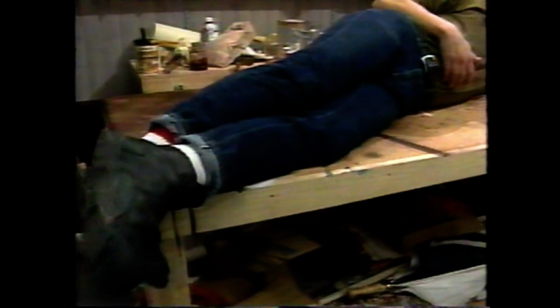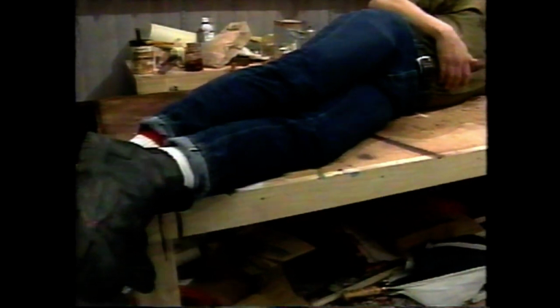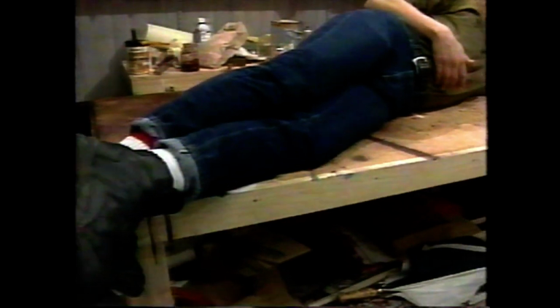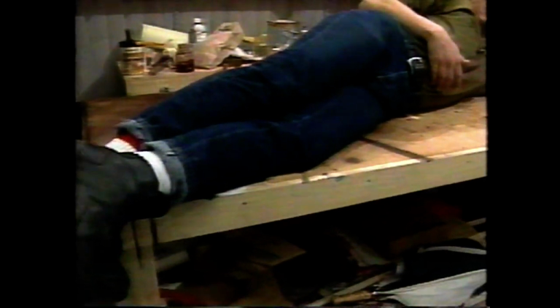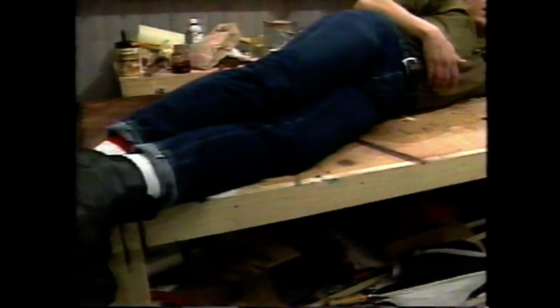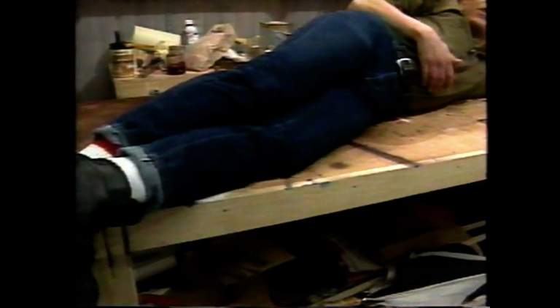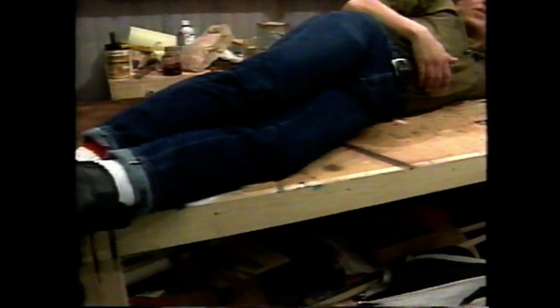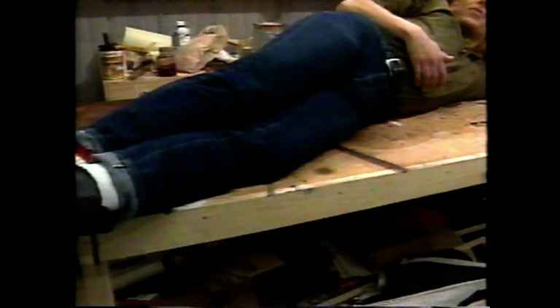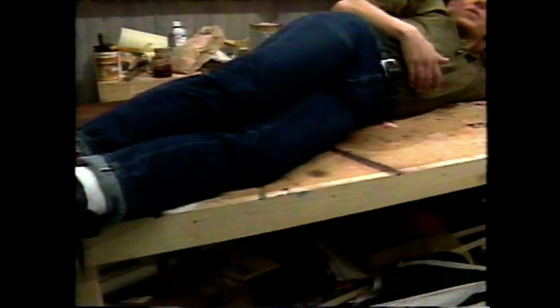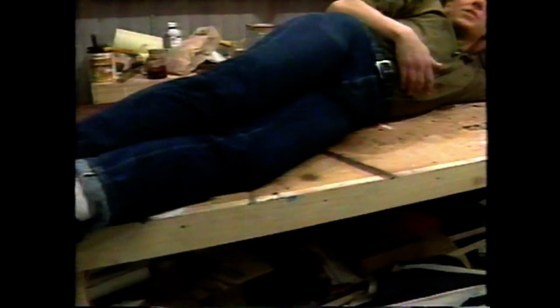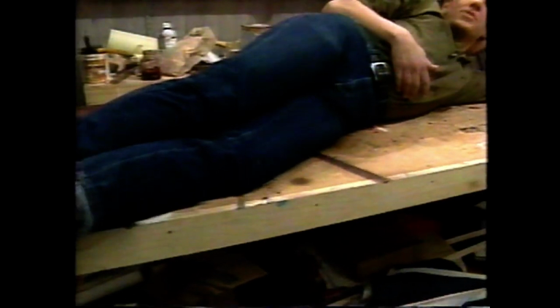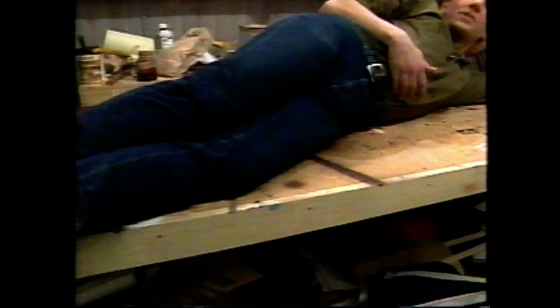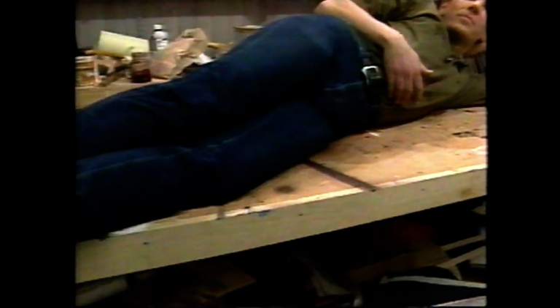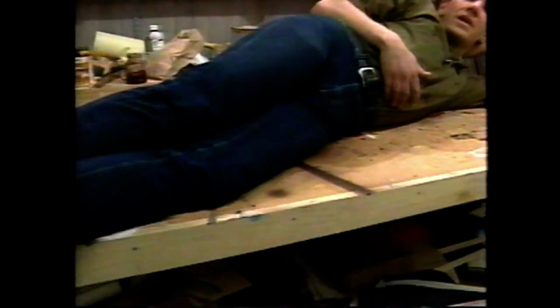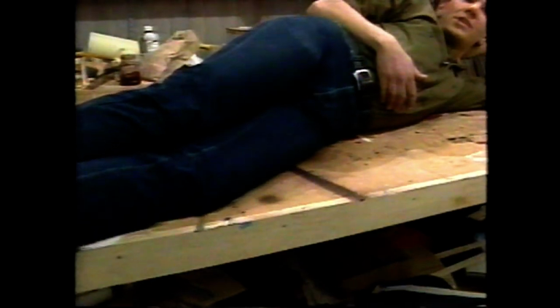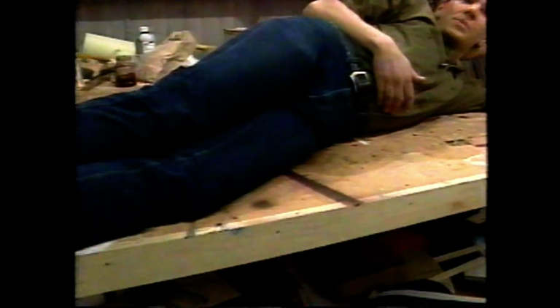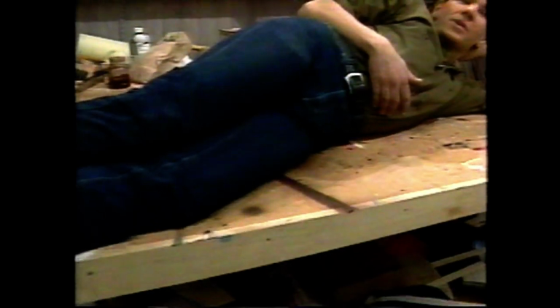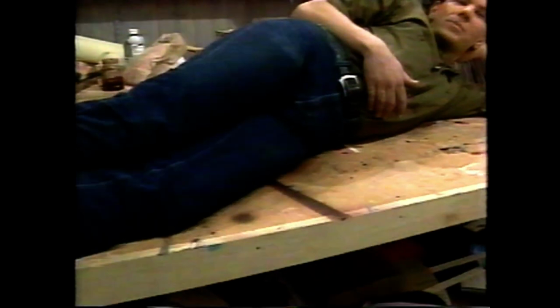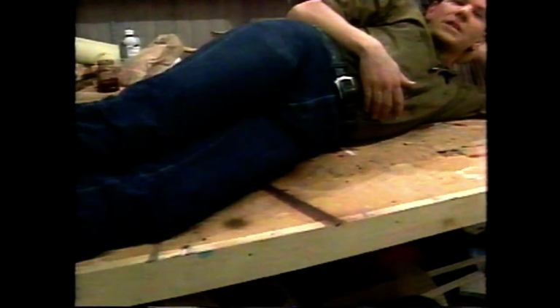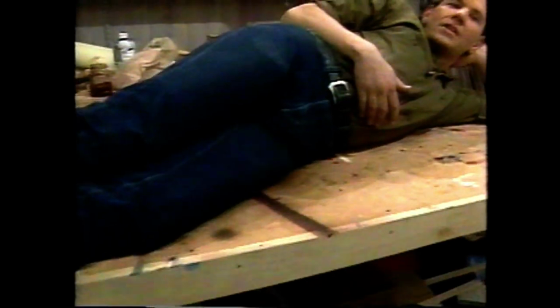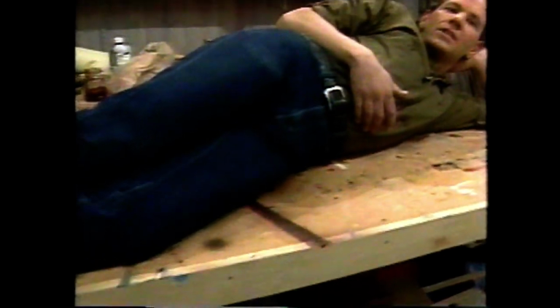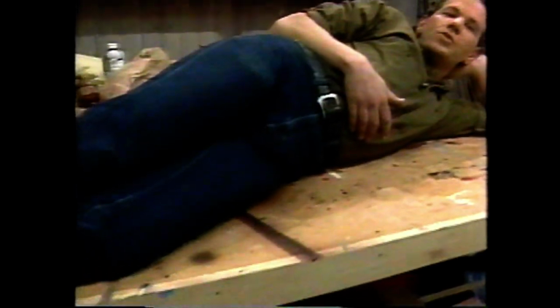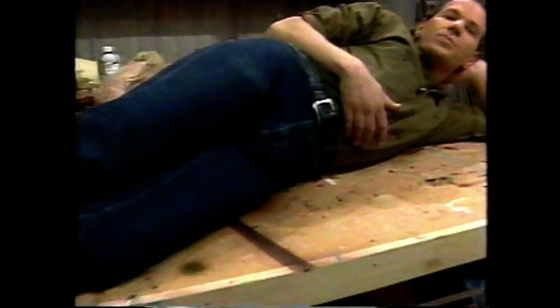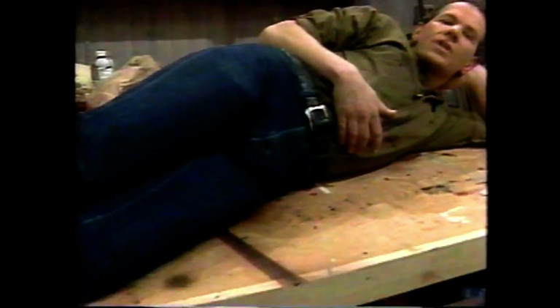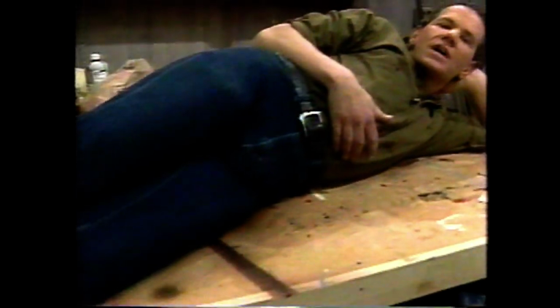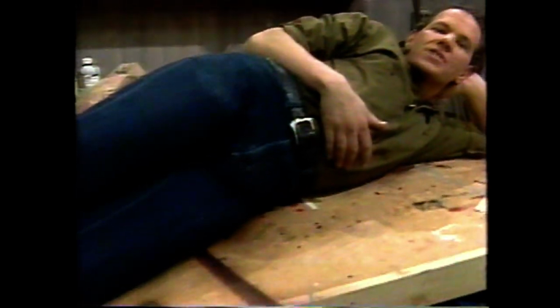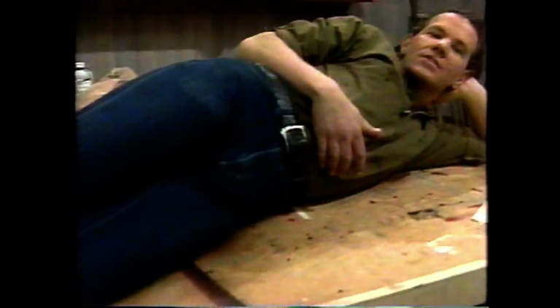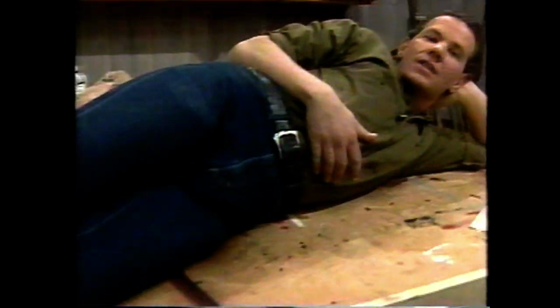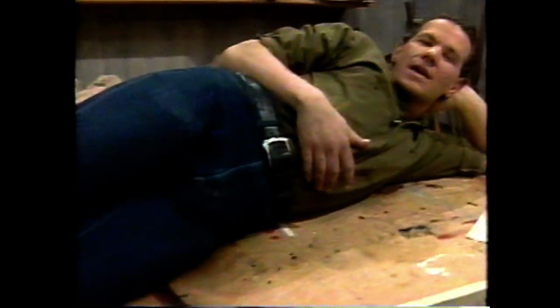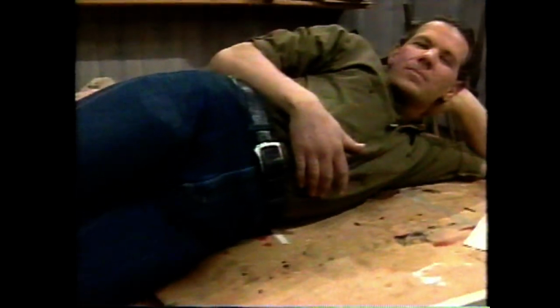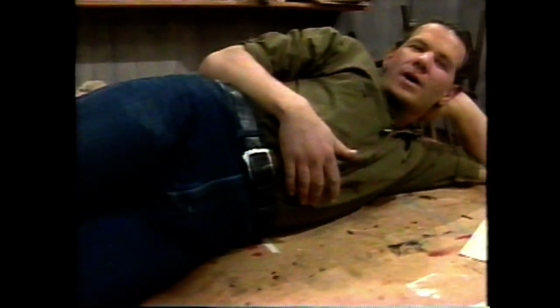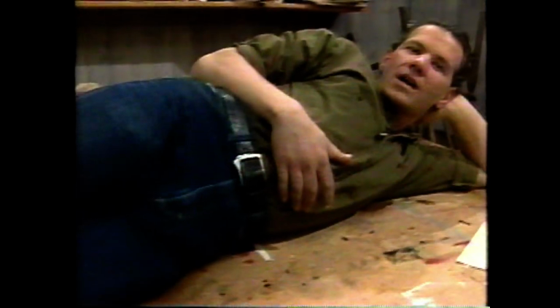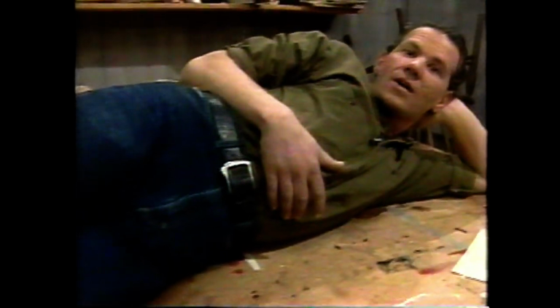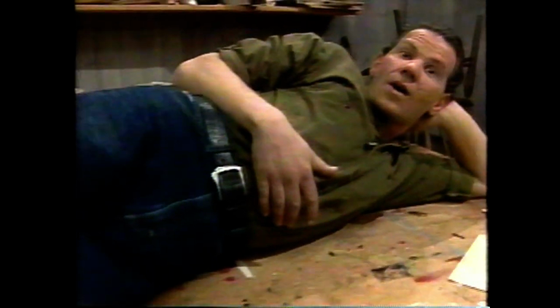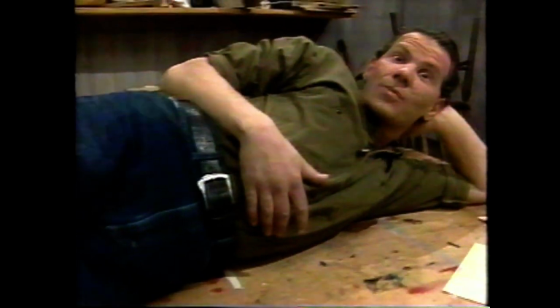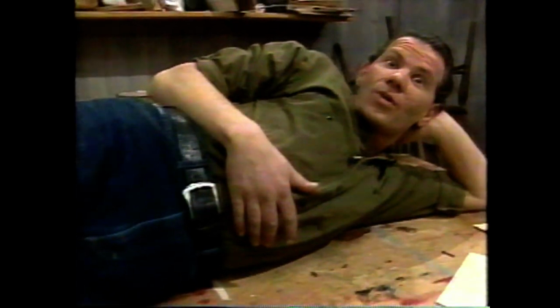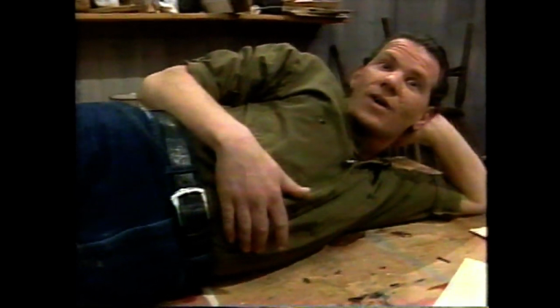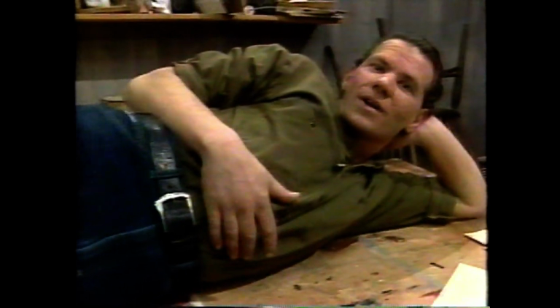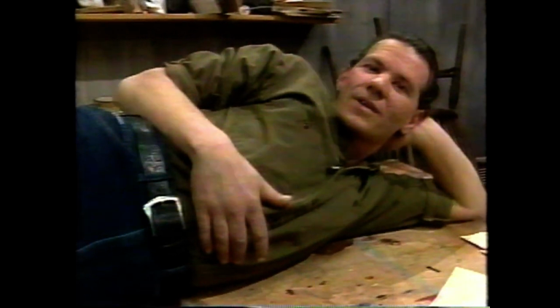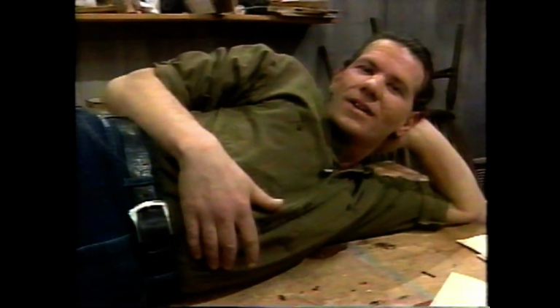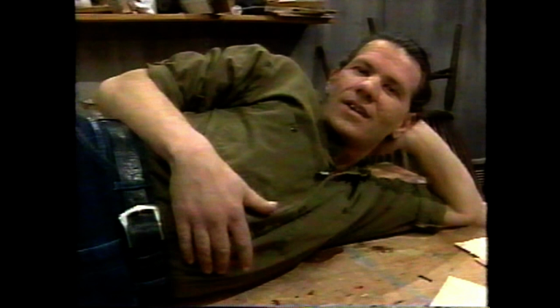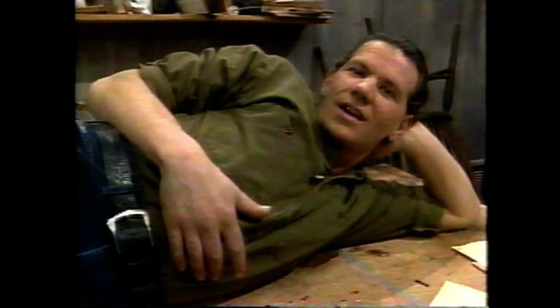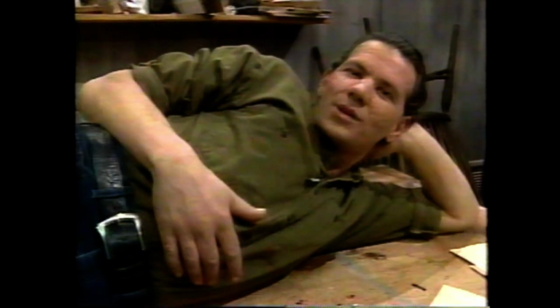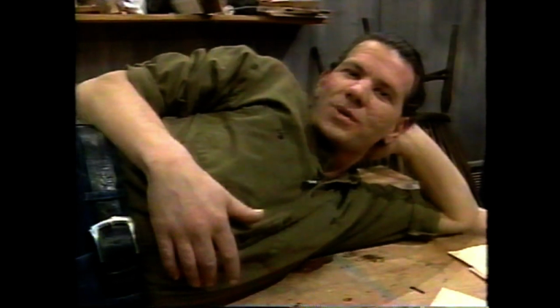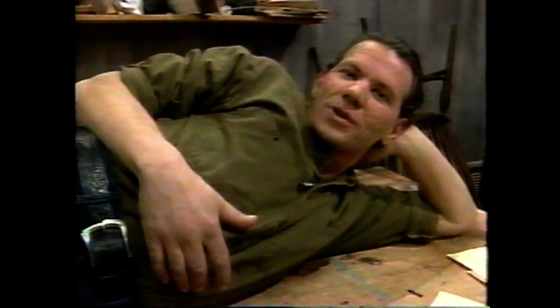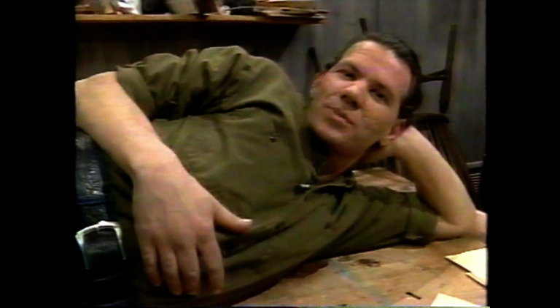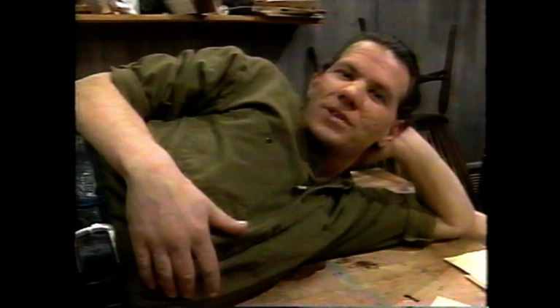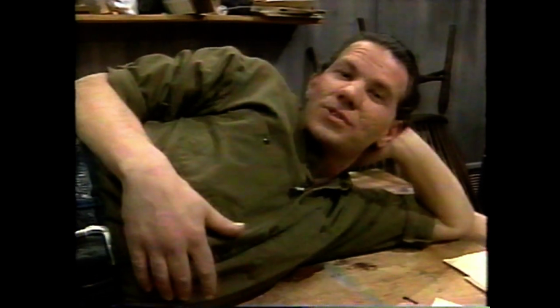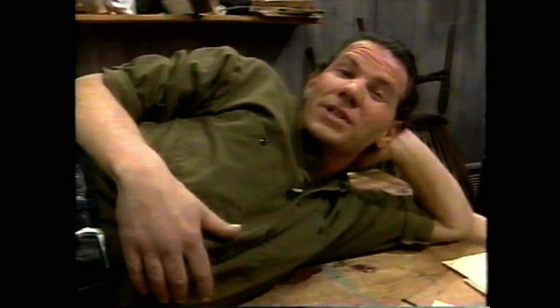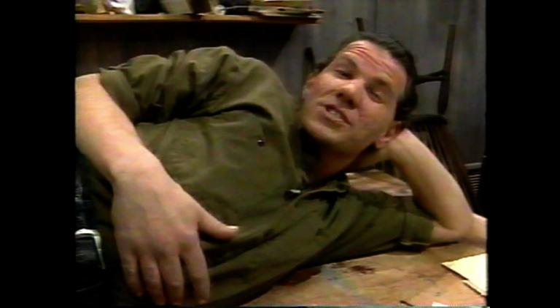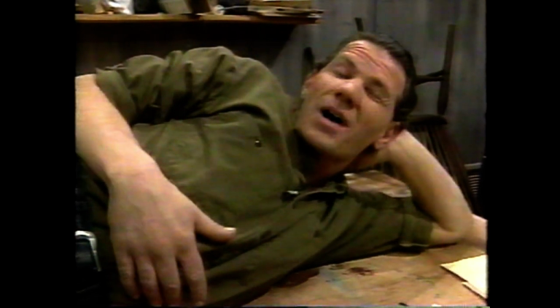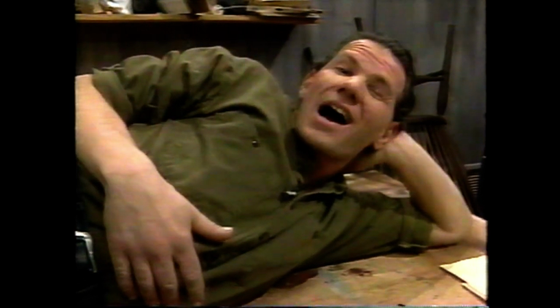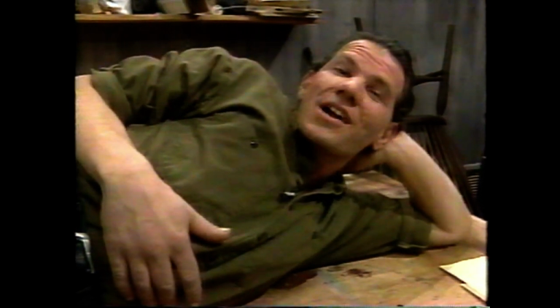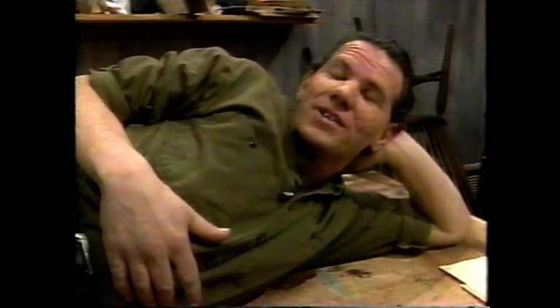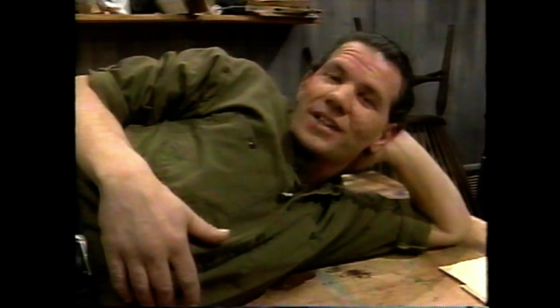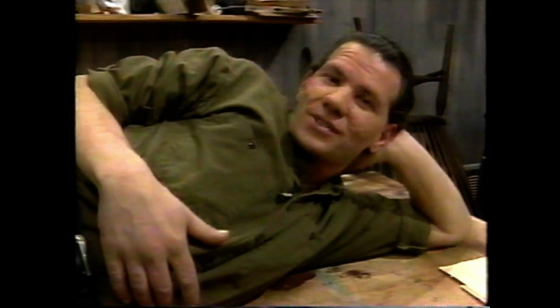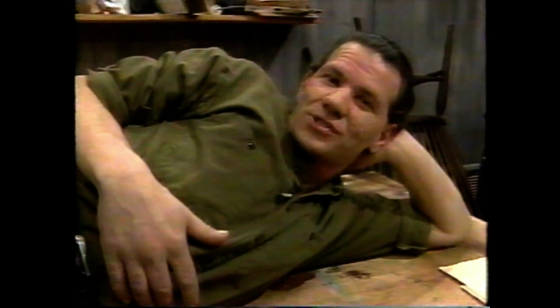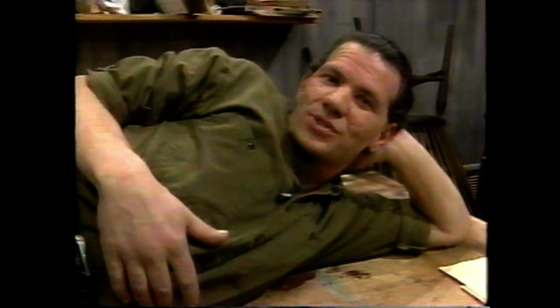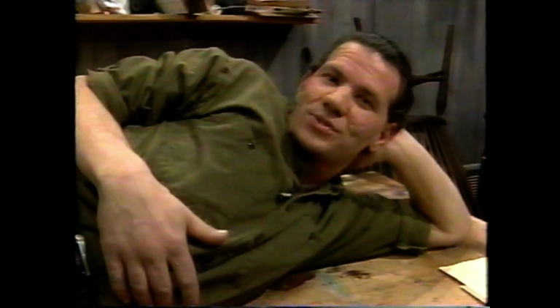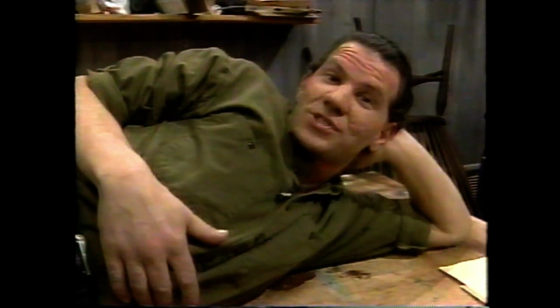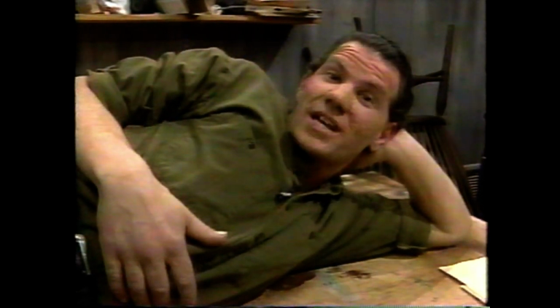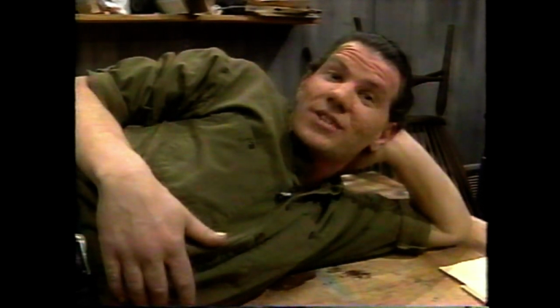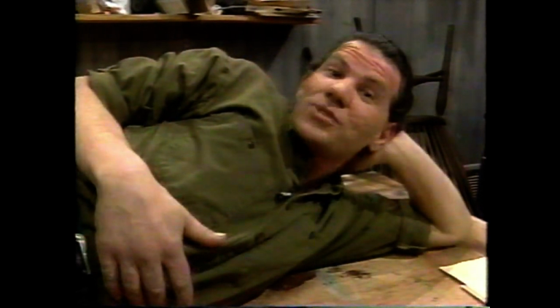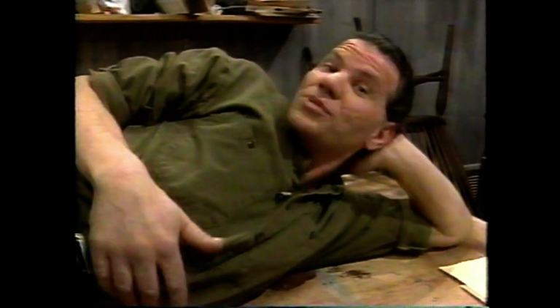Today on Furniture on the Mend, we're going to begin a new project — an Empire armoire — and we're going to be doing some ironing, so stay tuned.